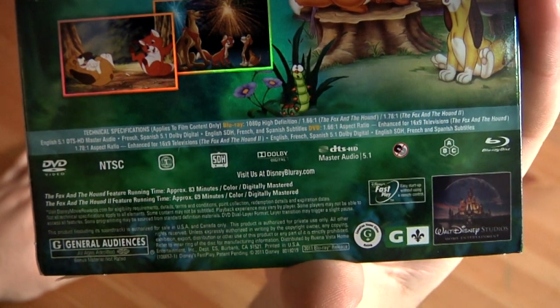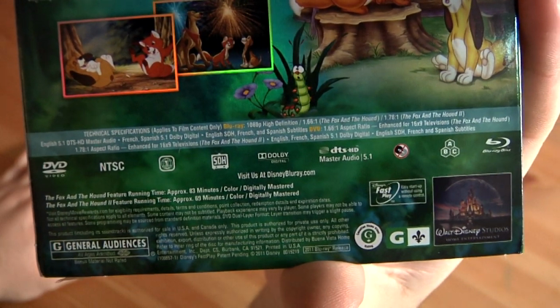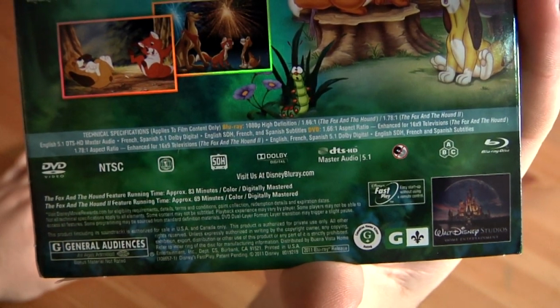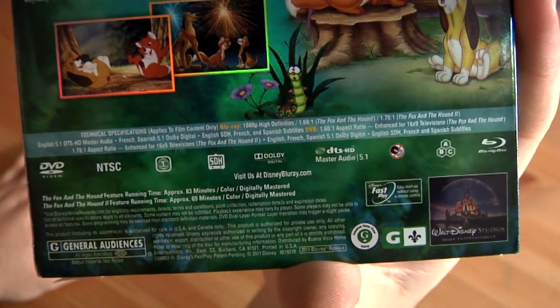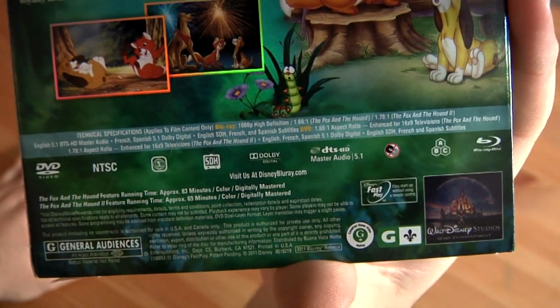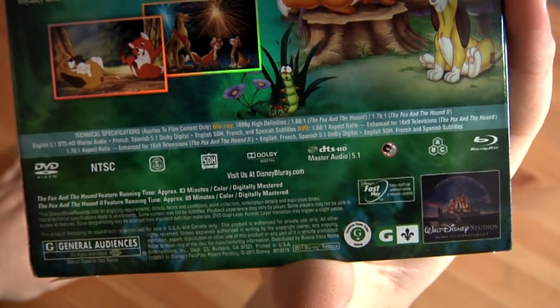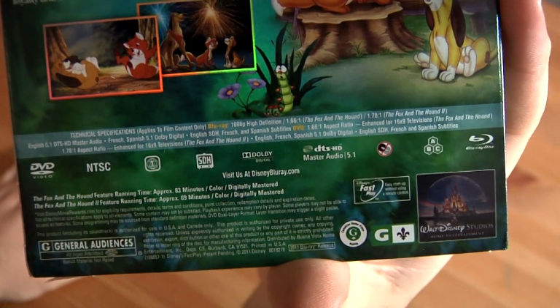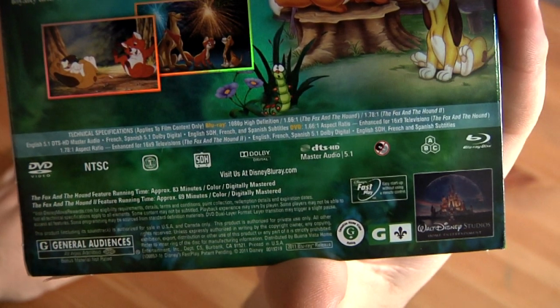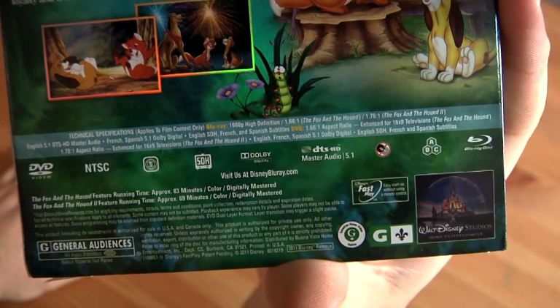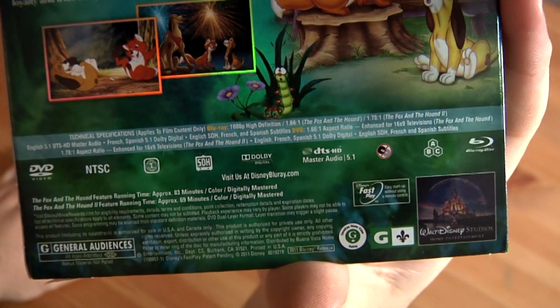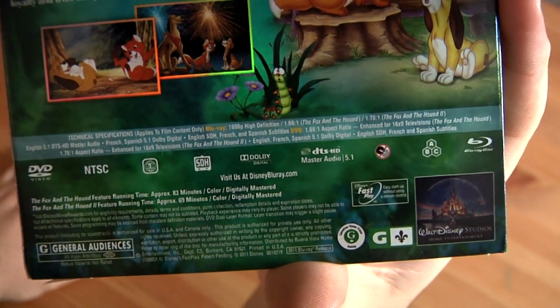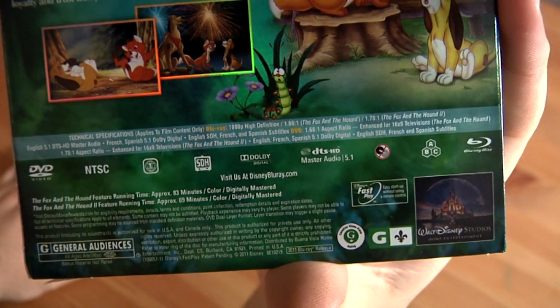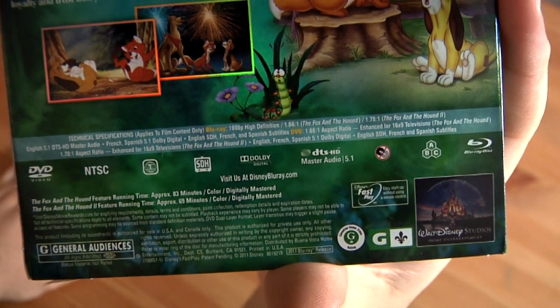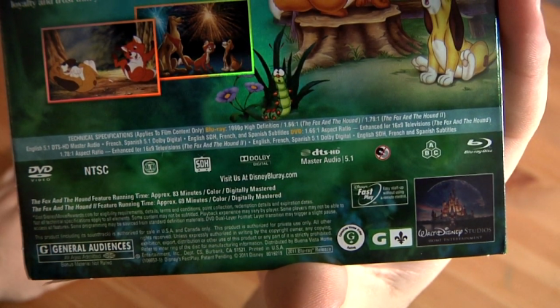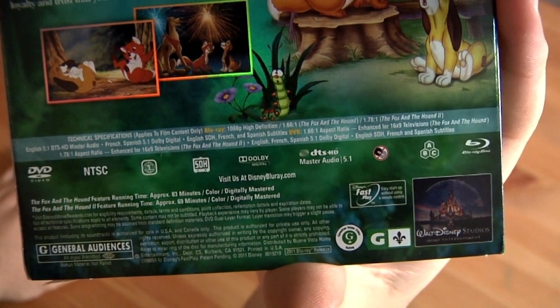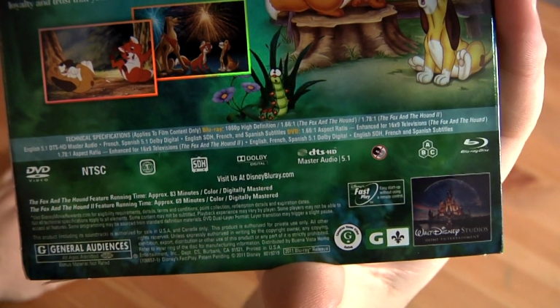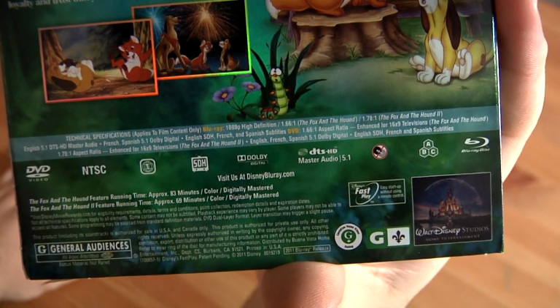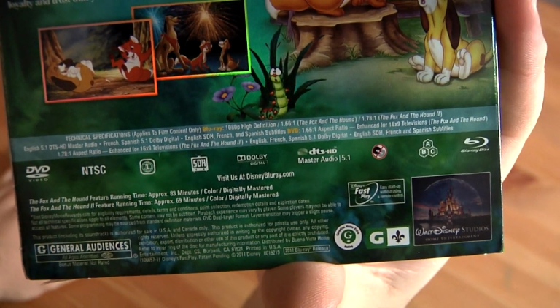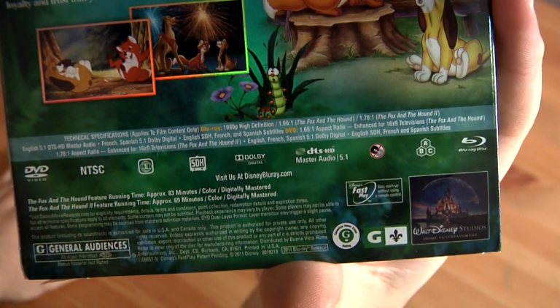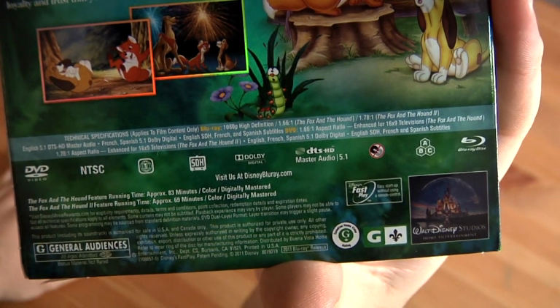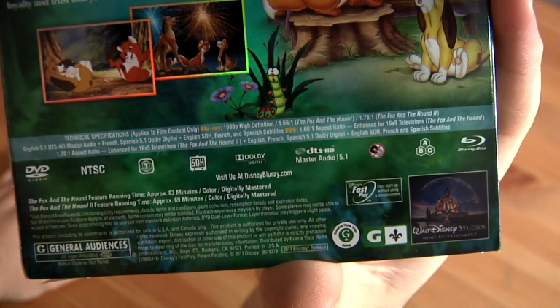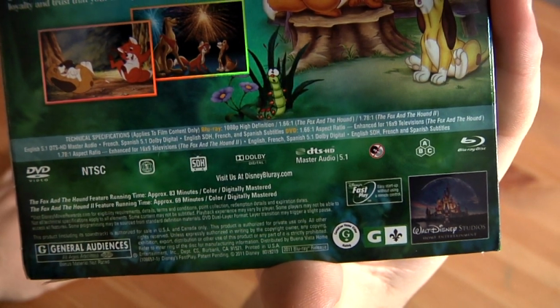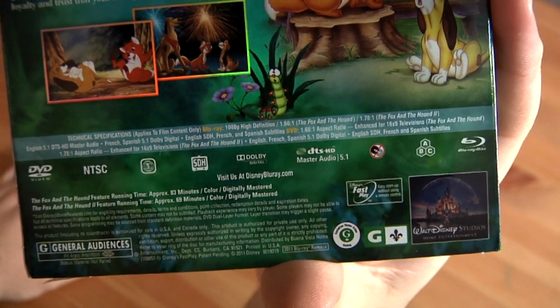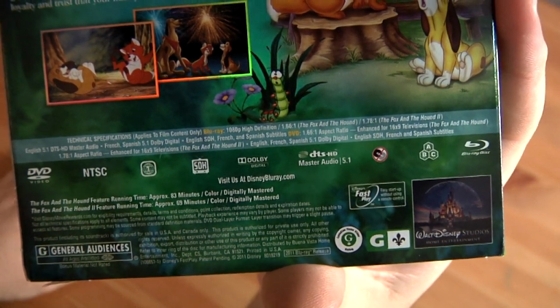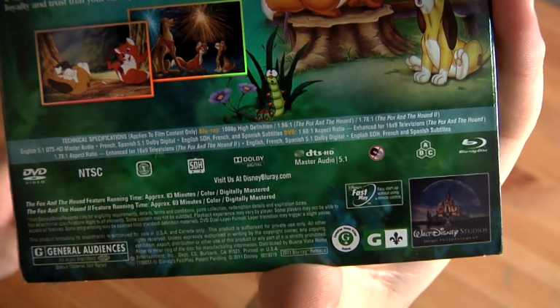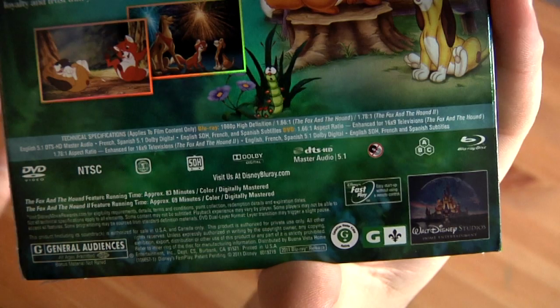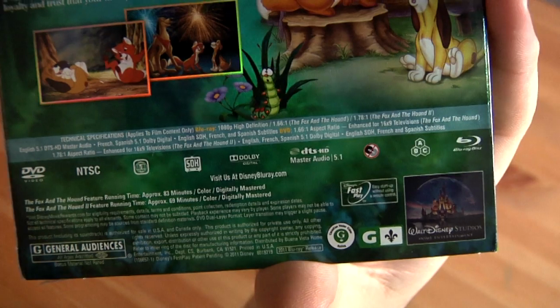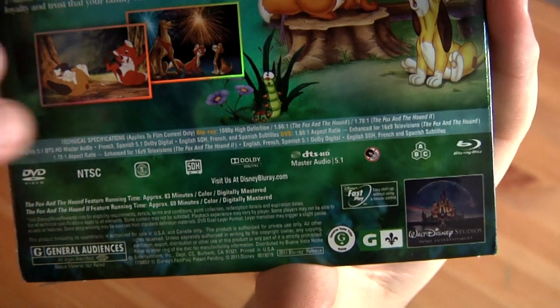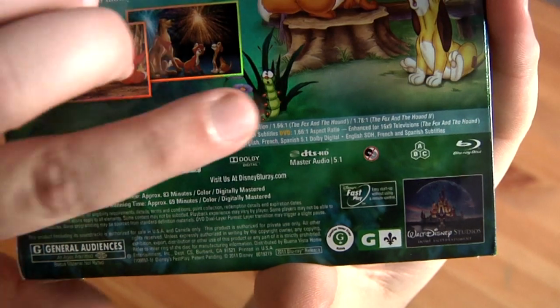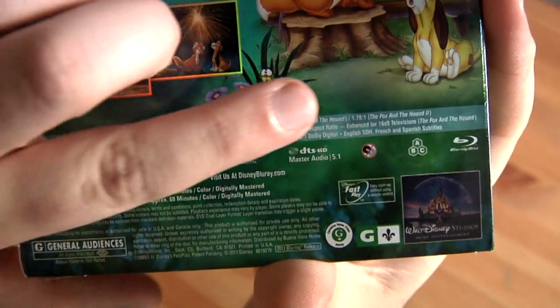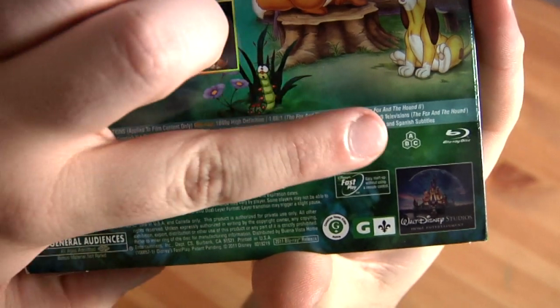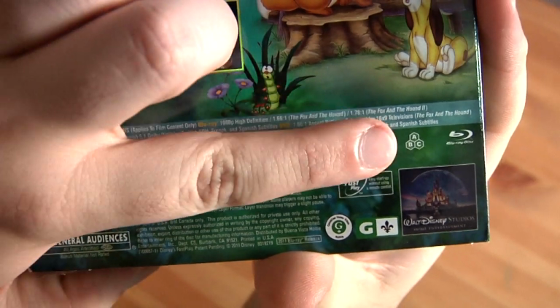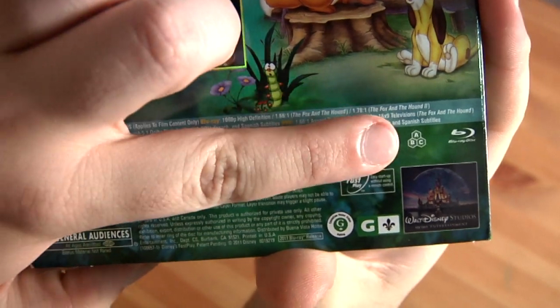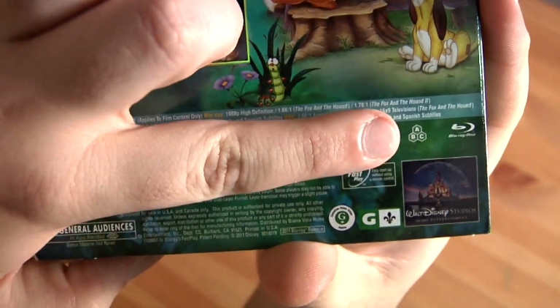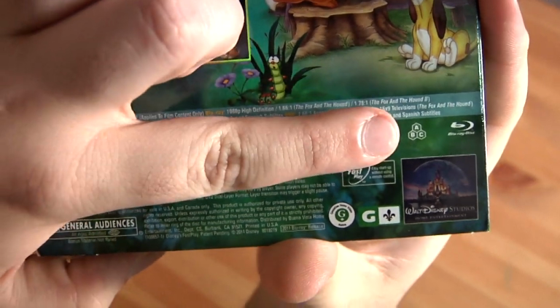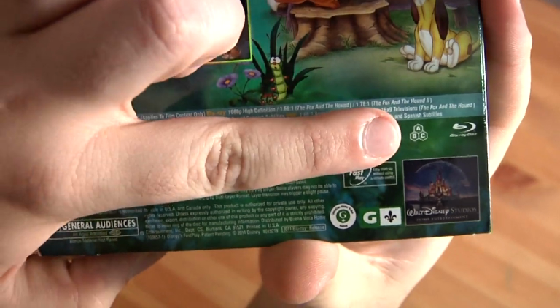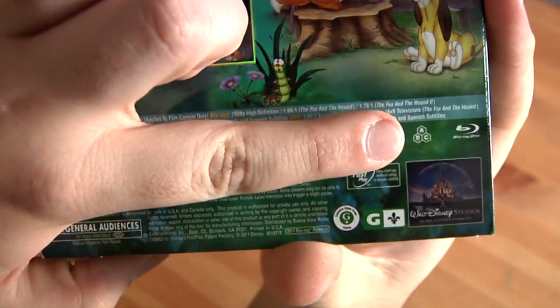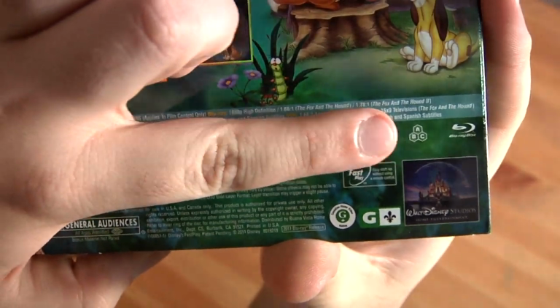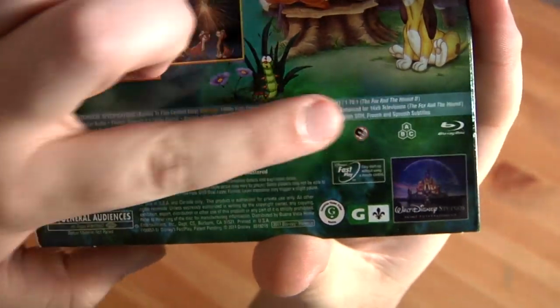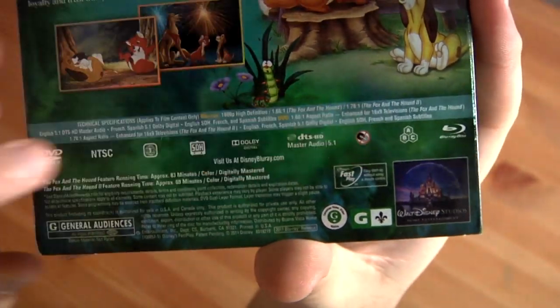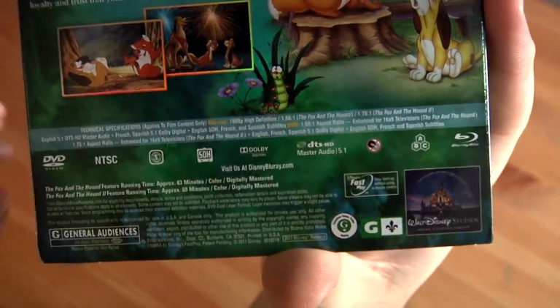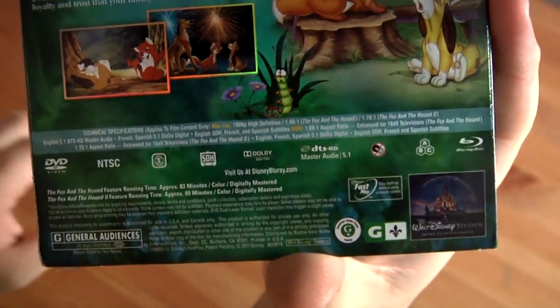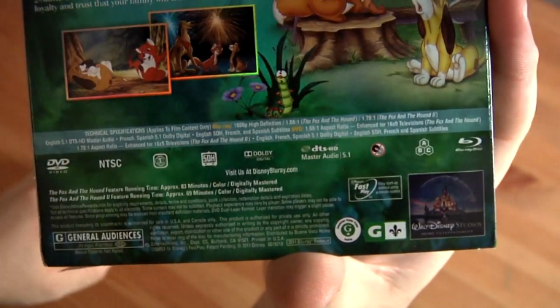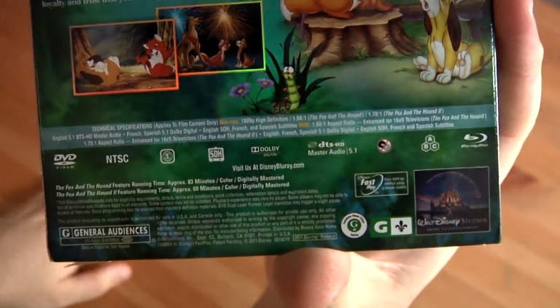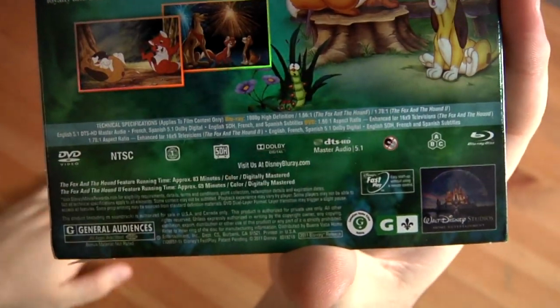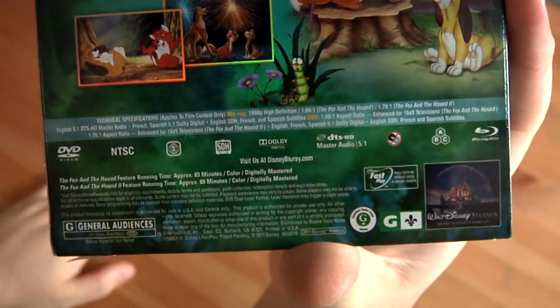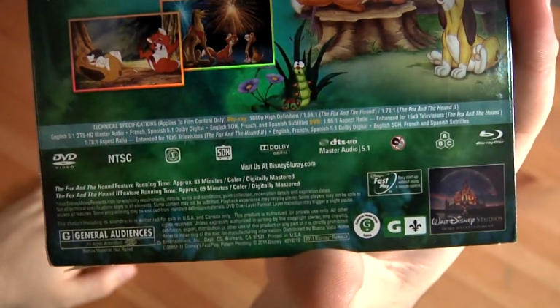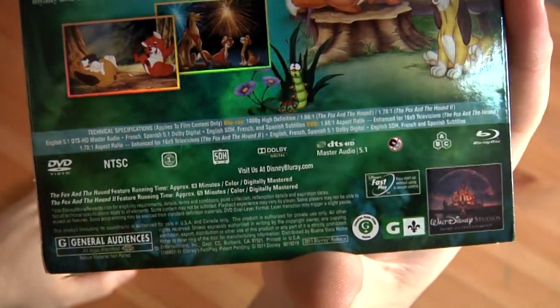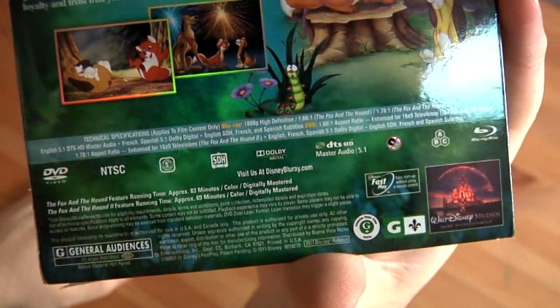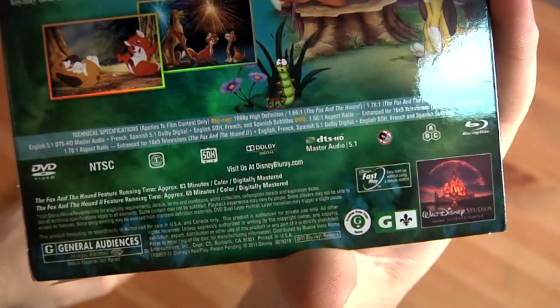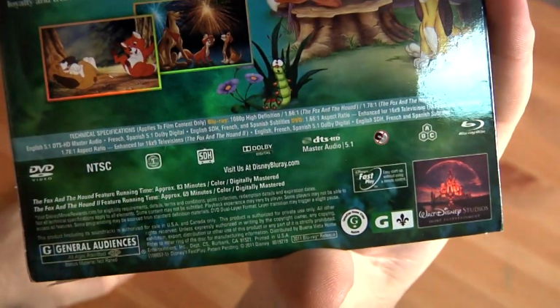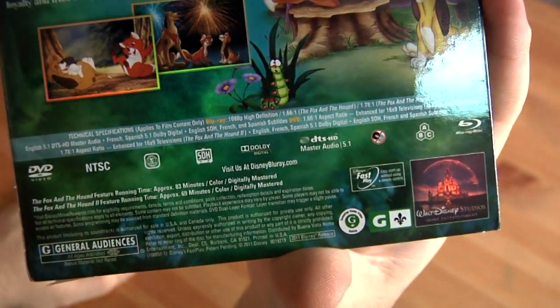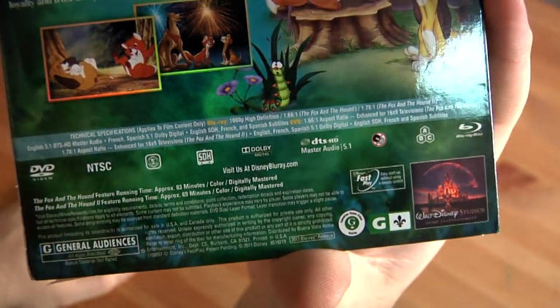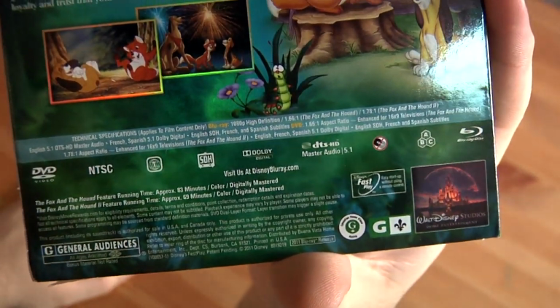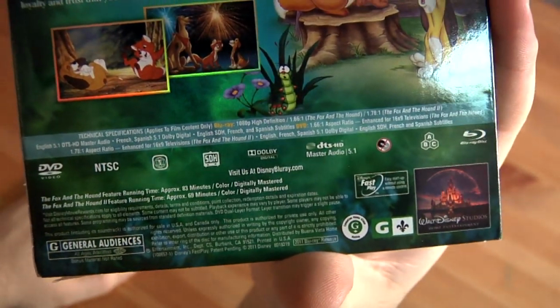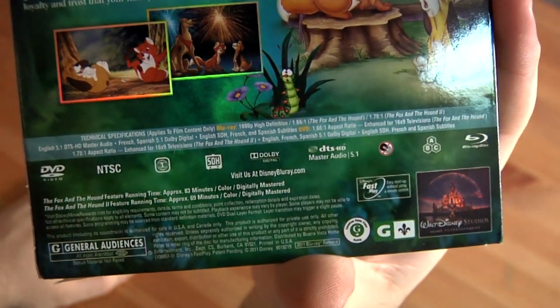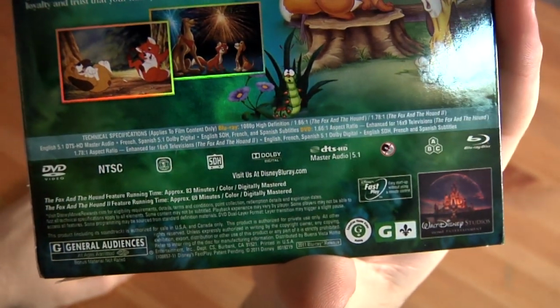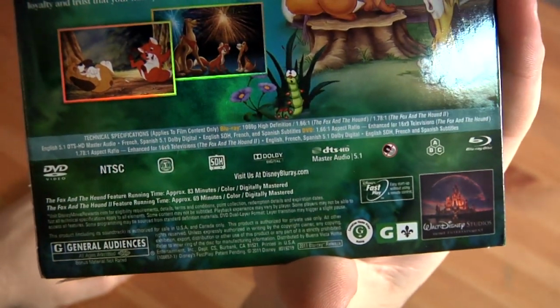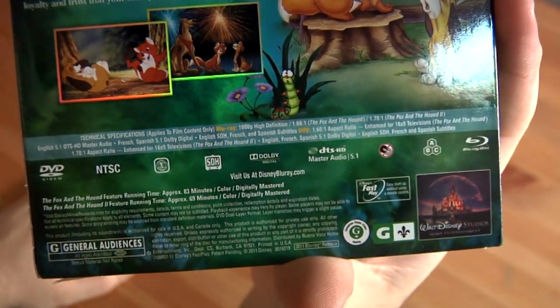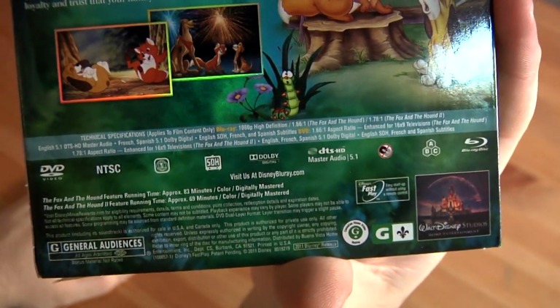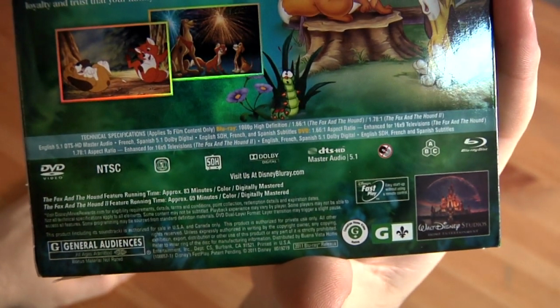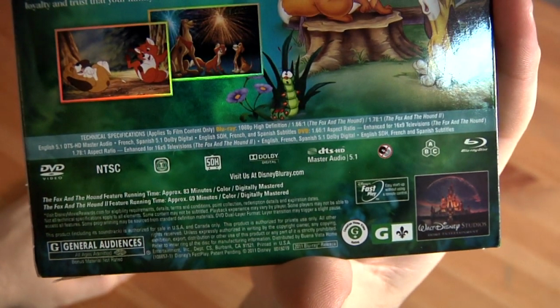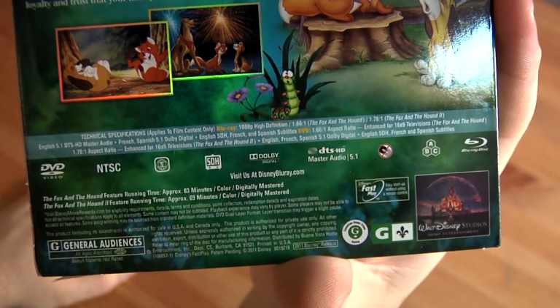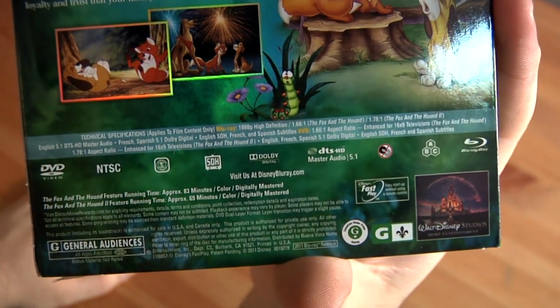The DVDs are Region 1. The Blu-rays are all-region, so you can play them pretty much anywhere in the world.